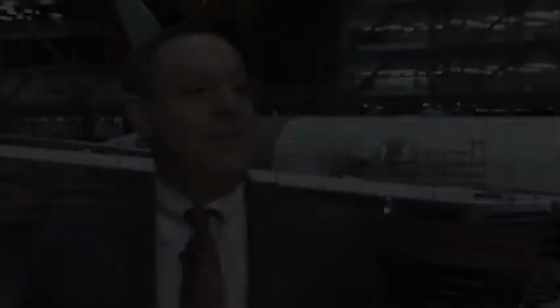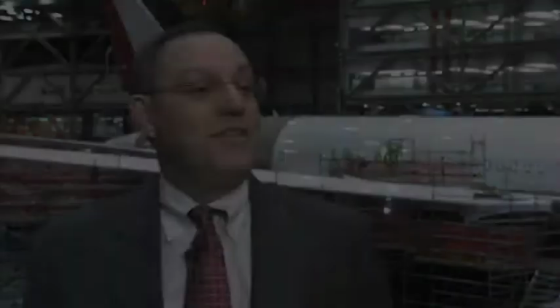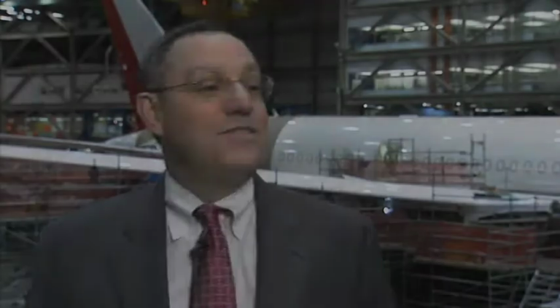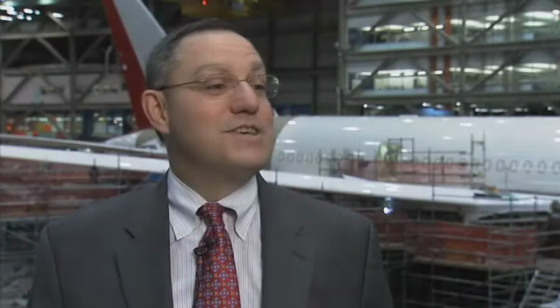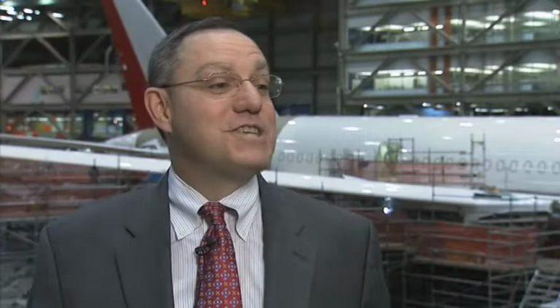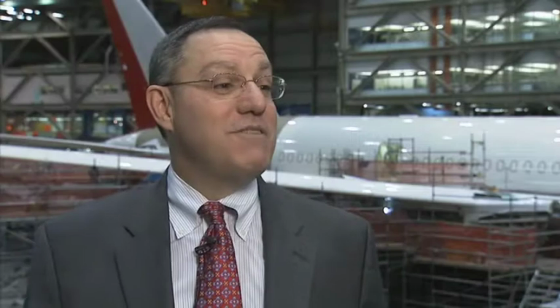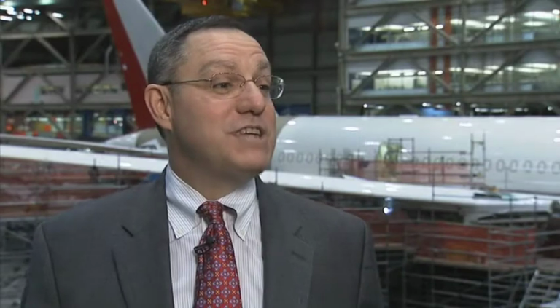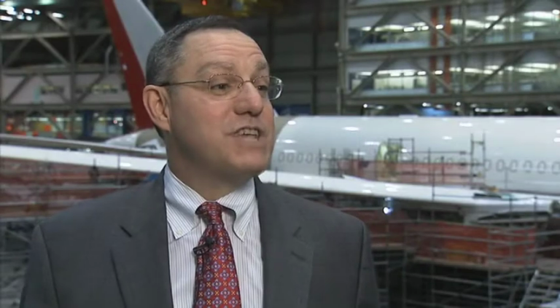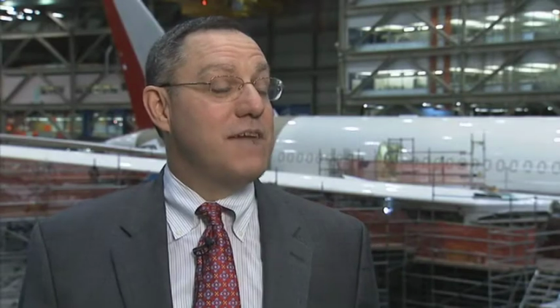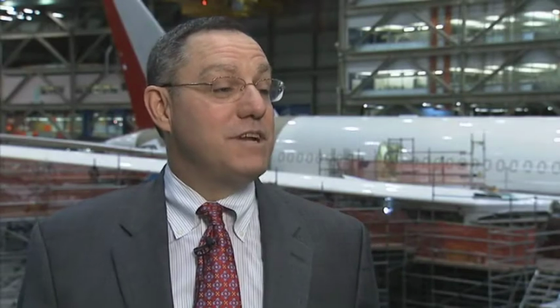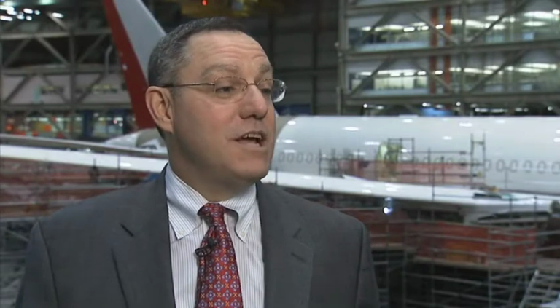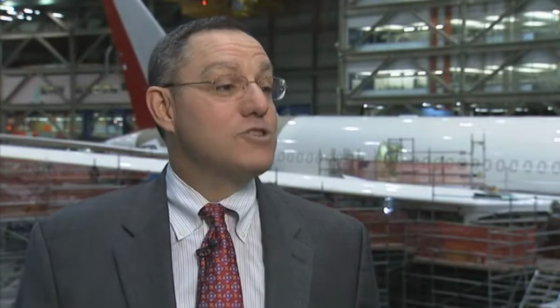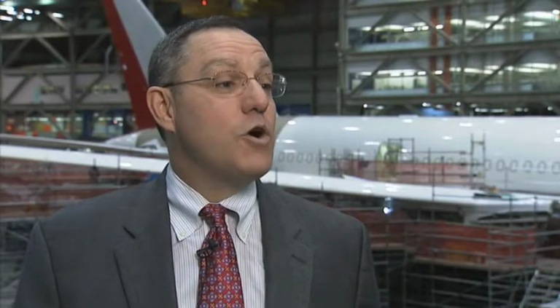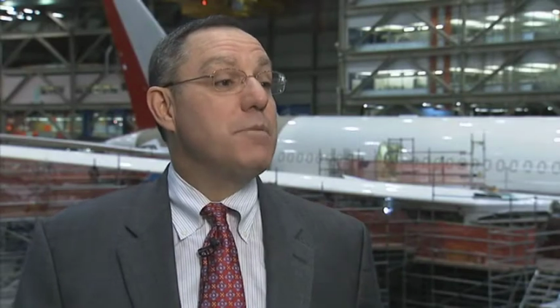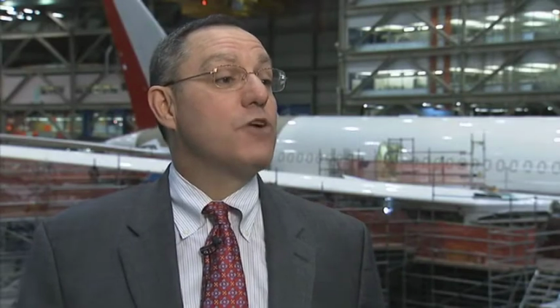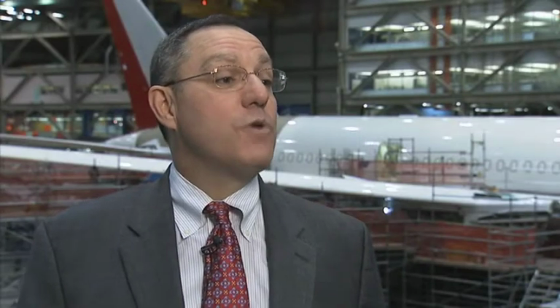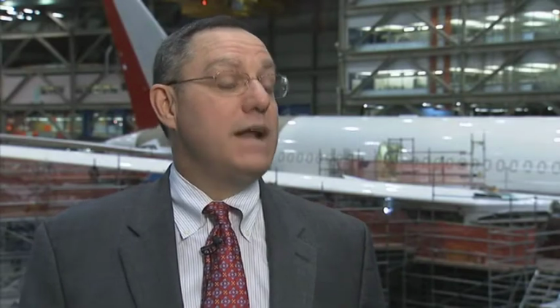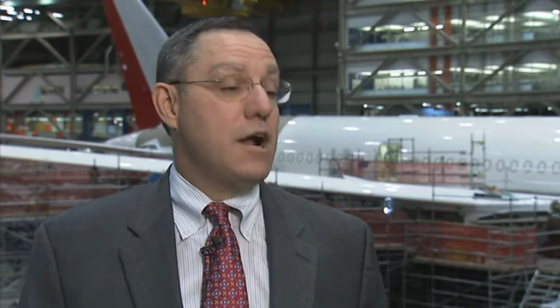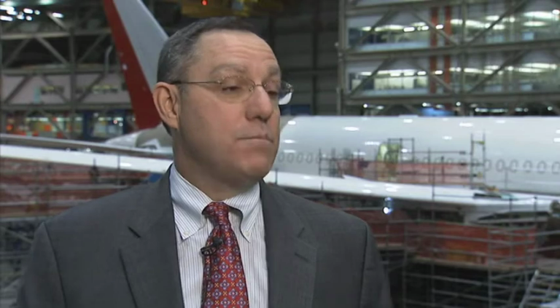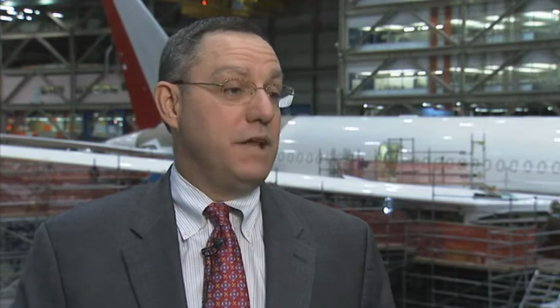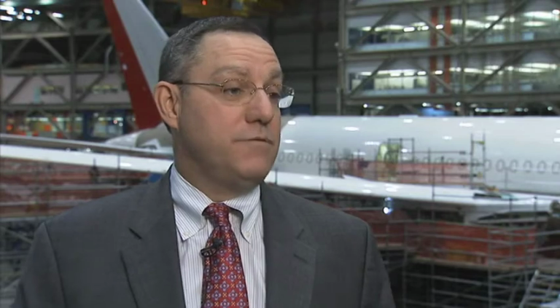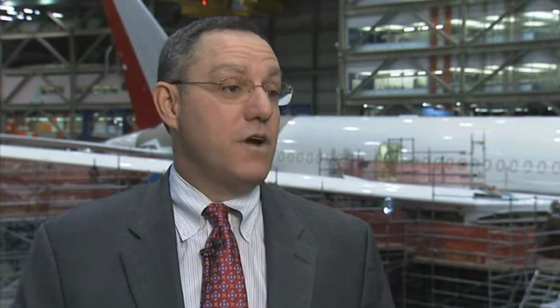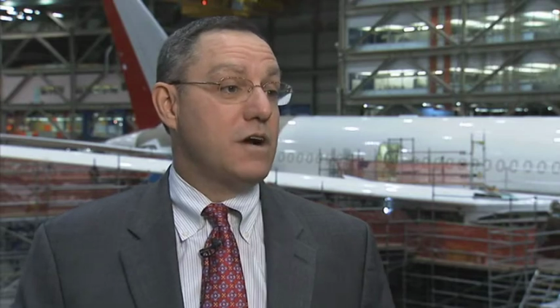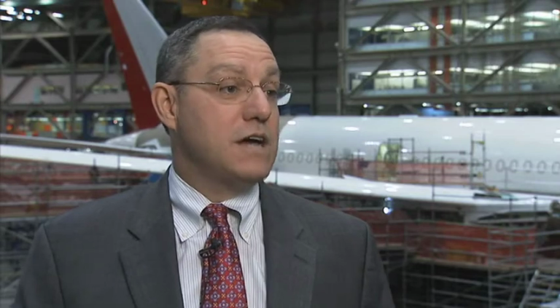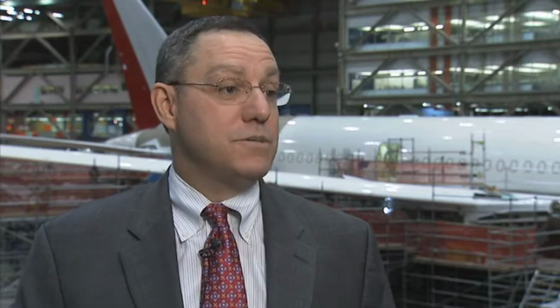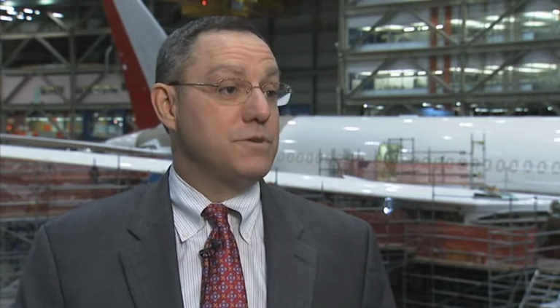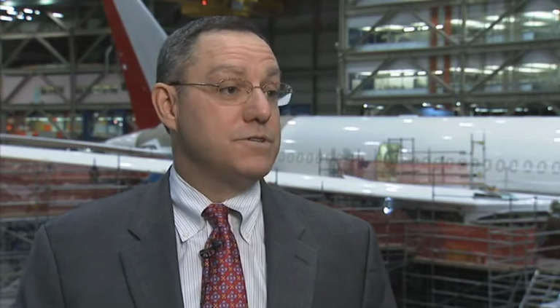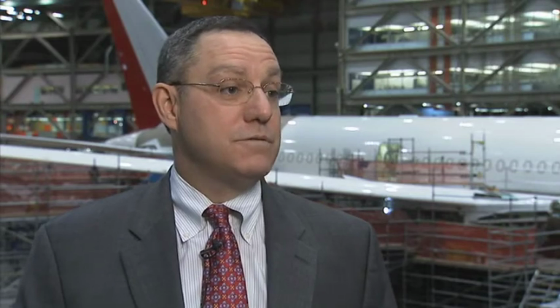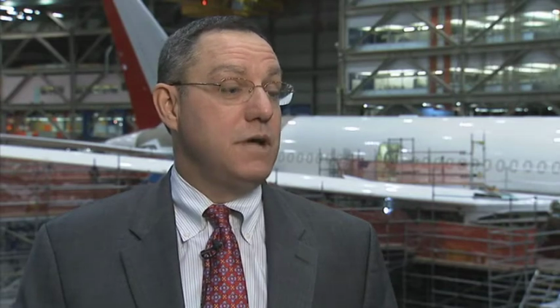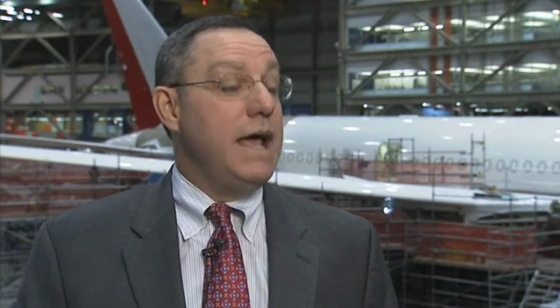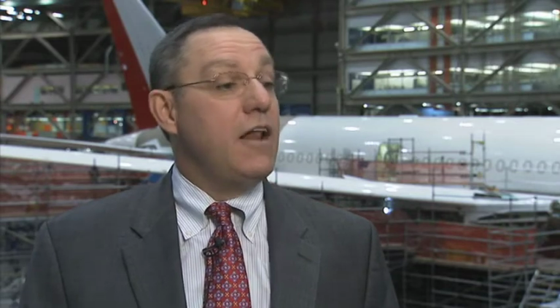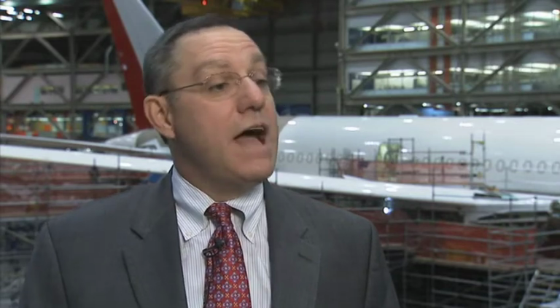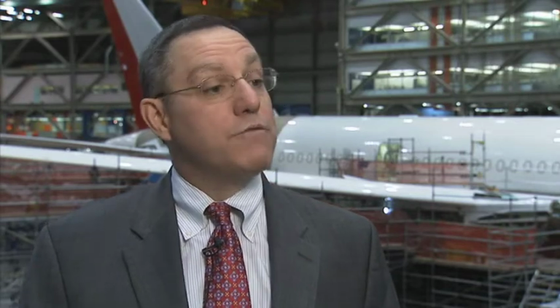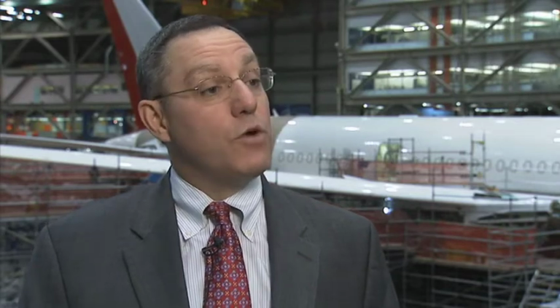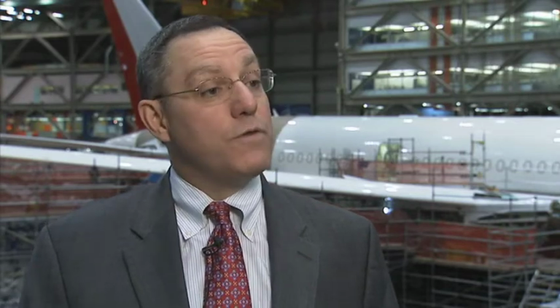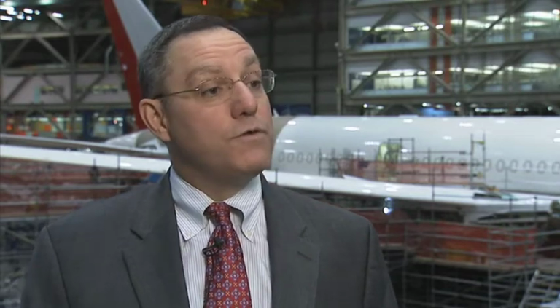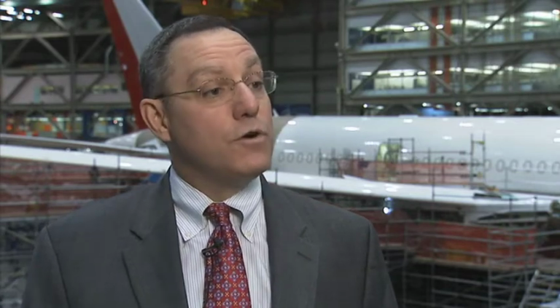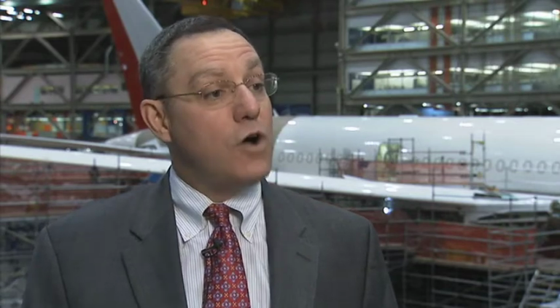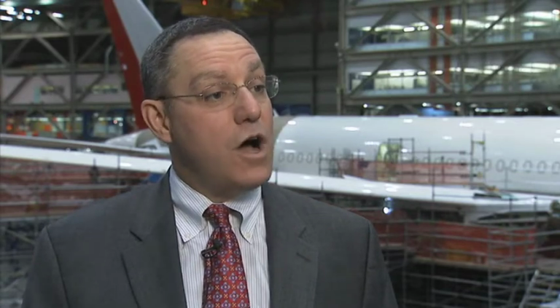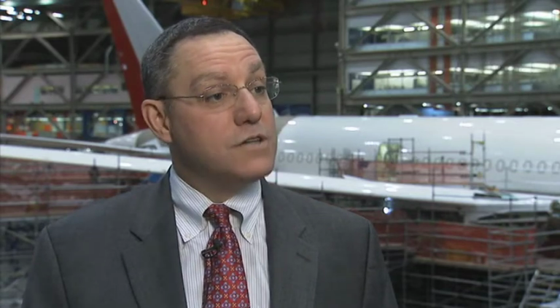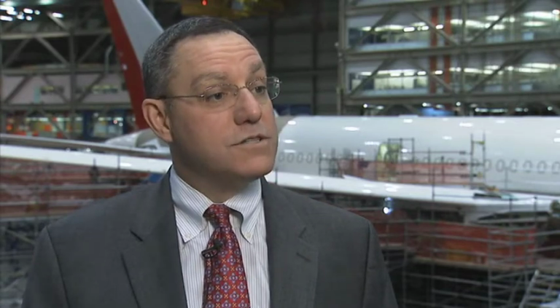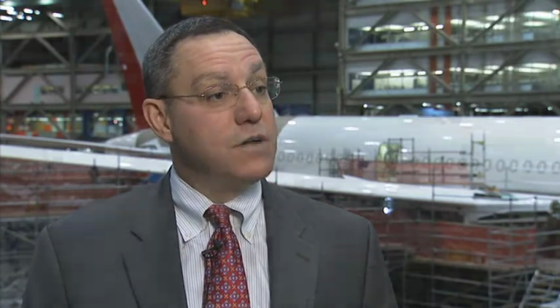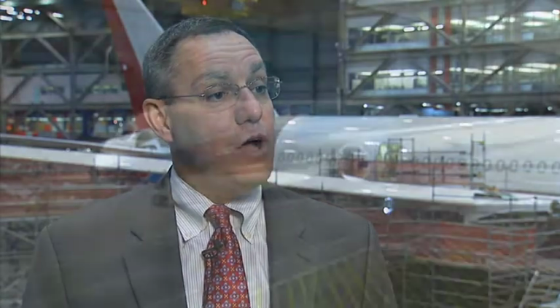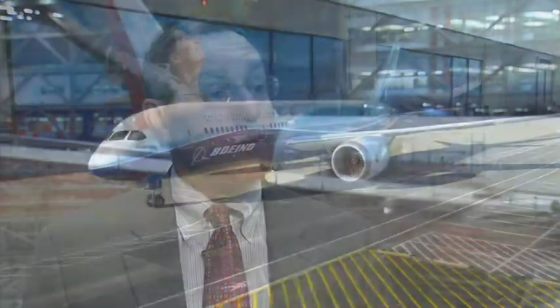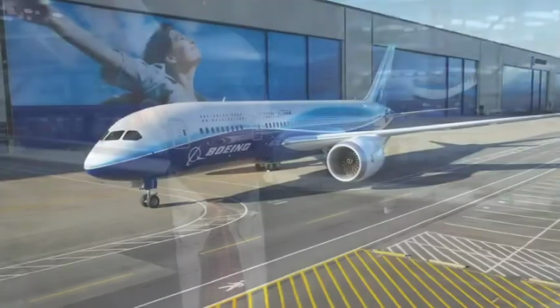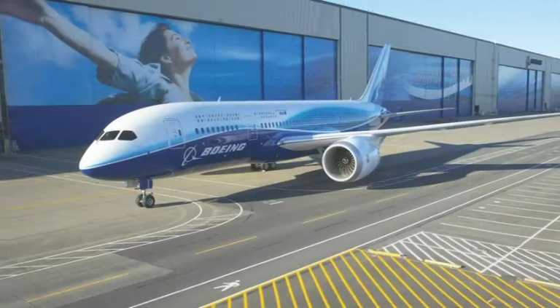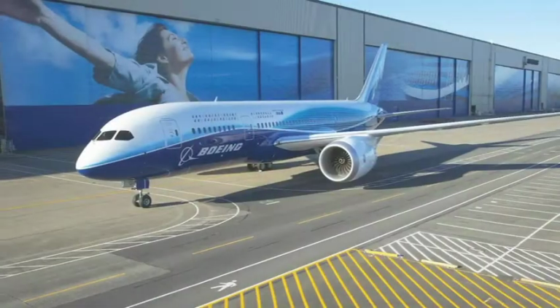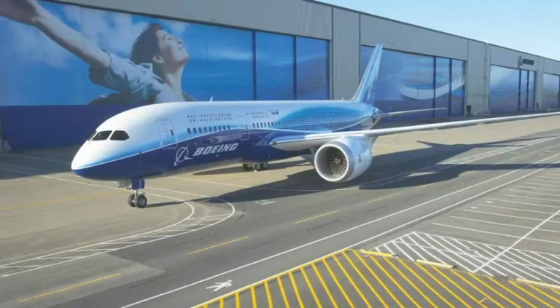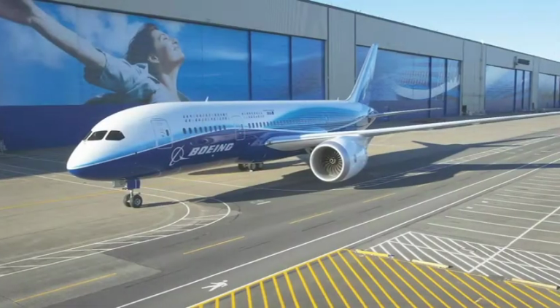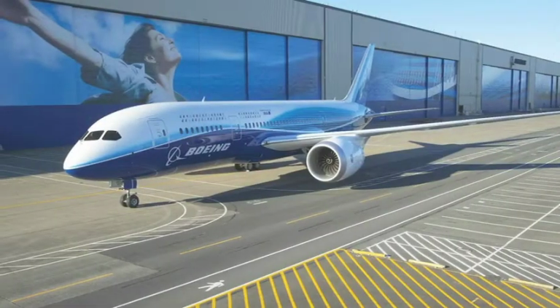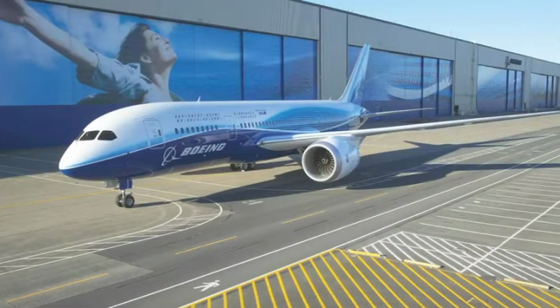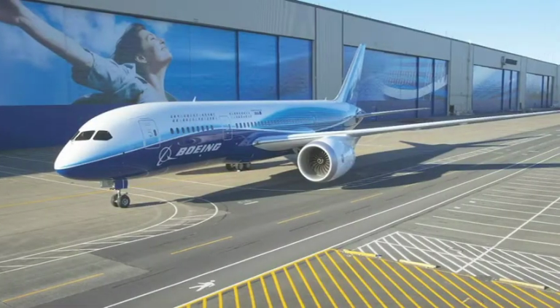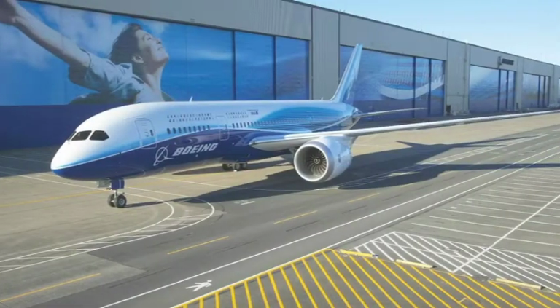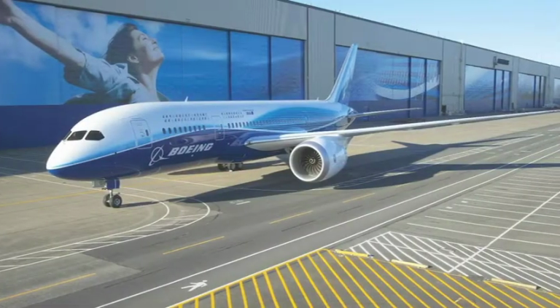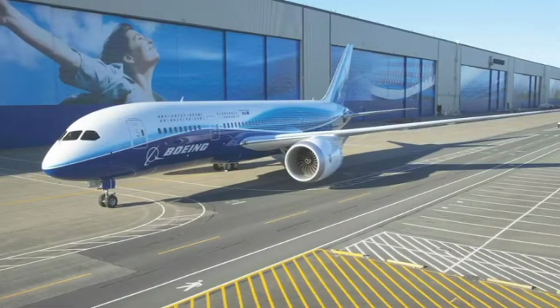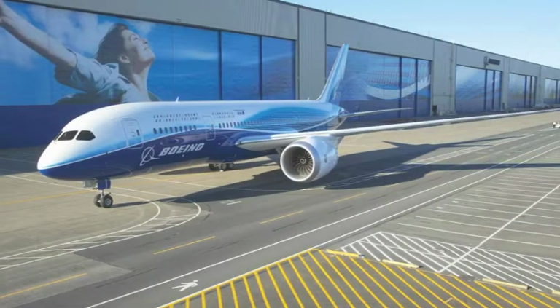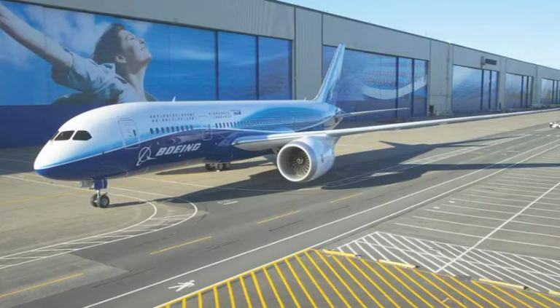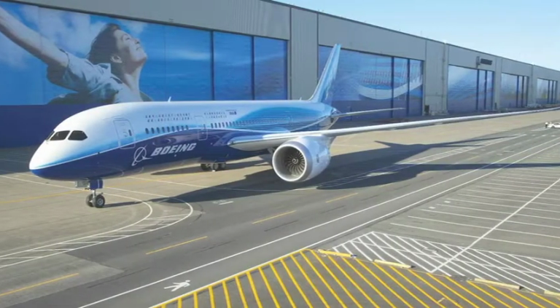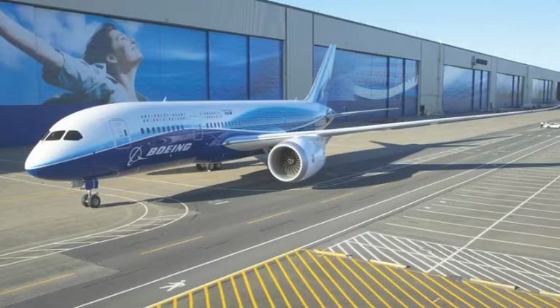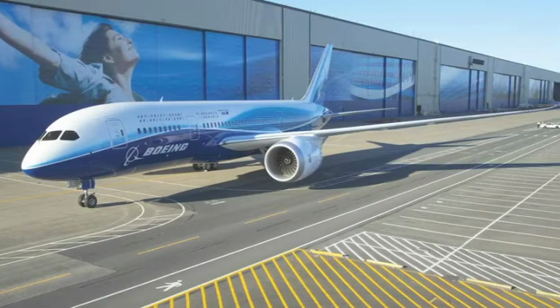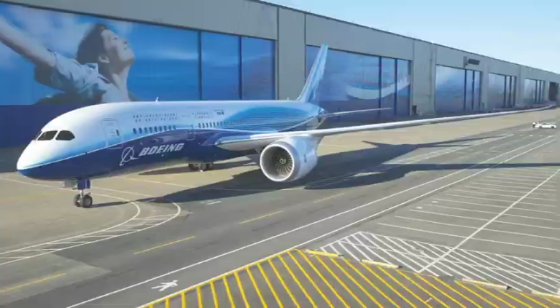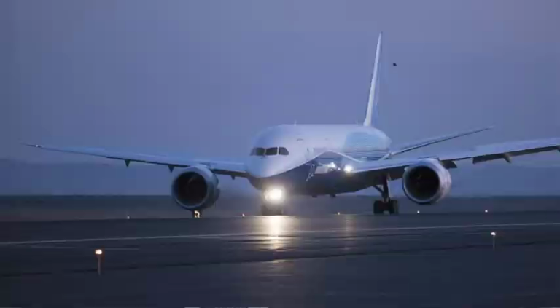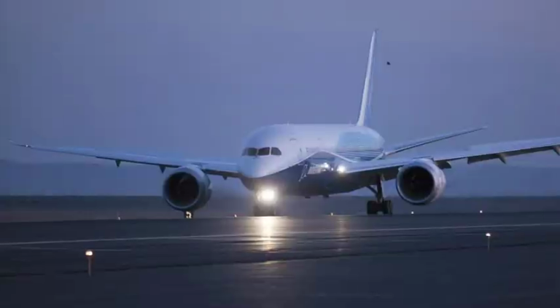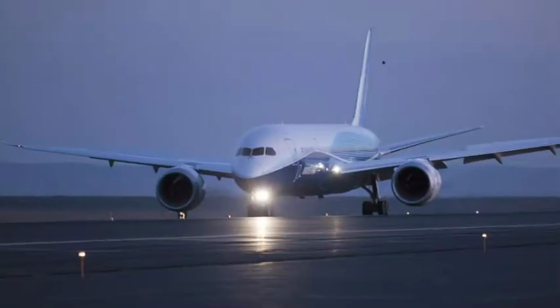The 787 is going to be a great airplane for our customers. It will have lower fuel costs, lower maintenance costs, and lower operating costs.